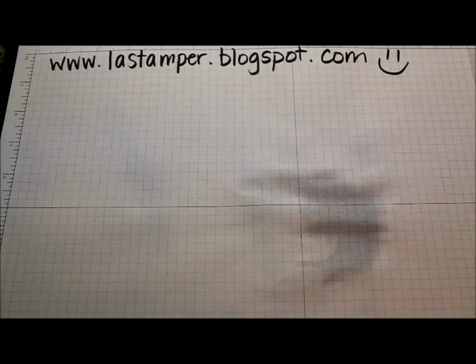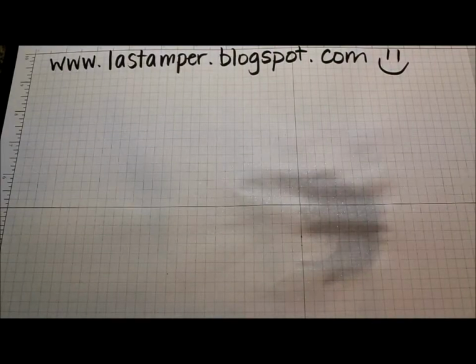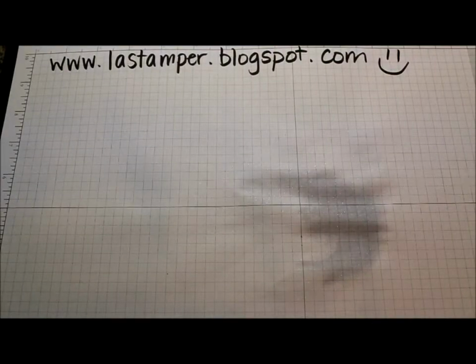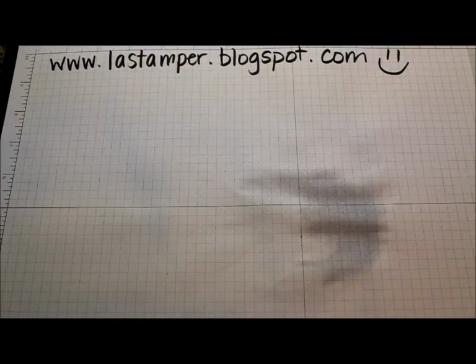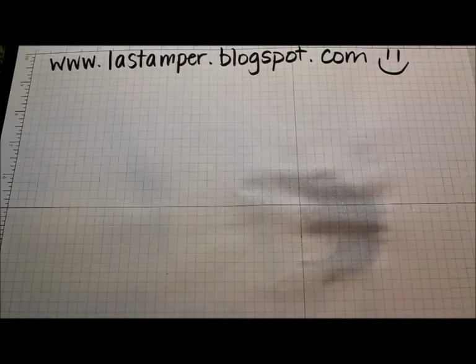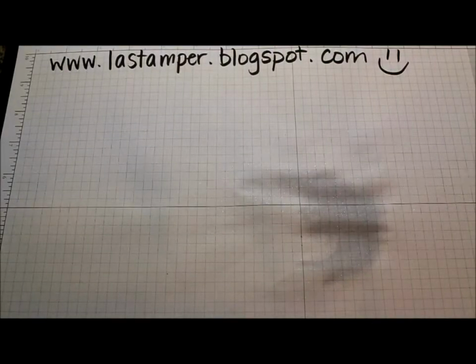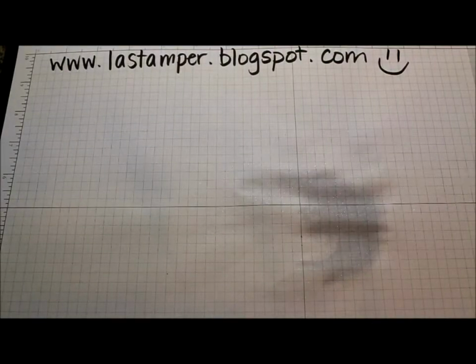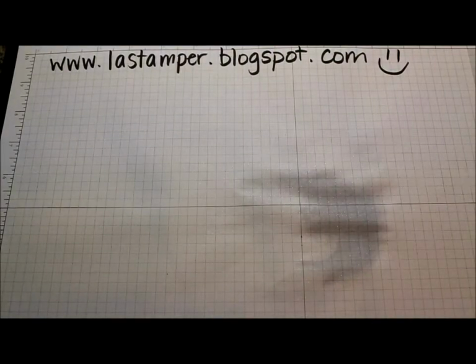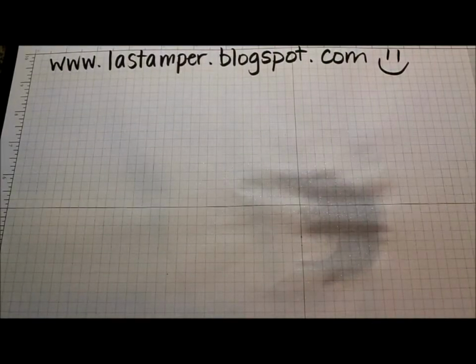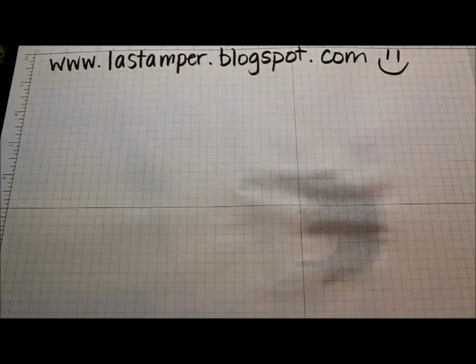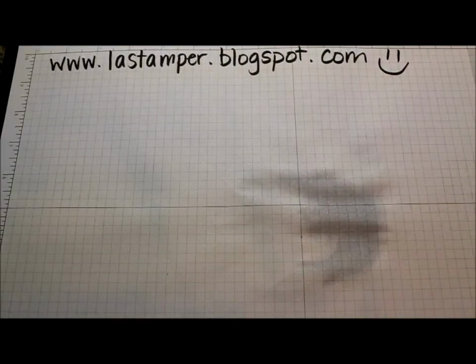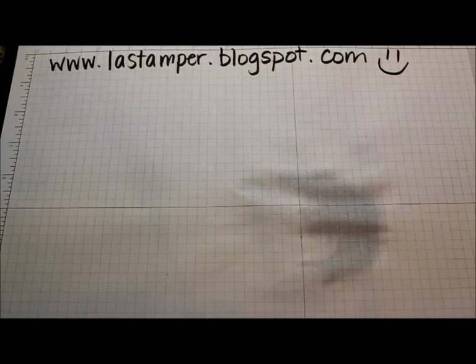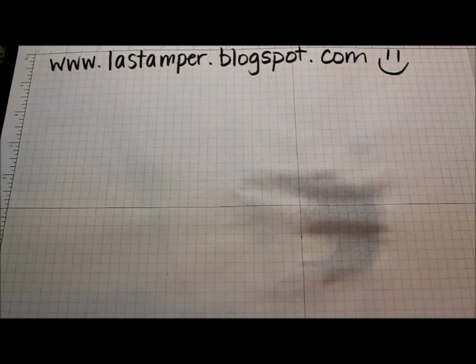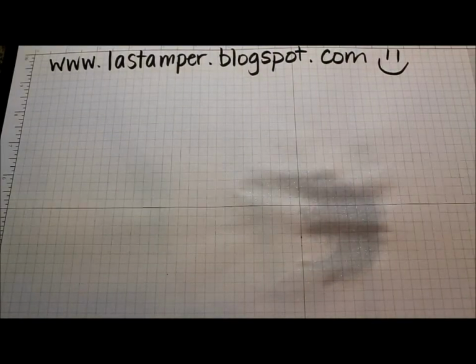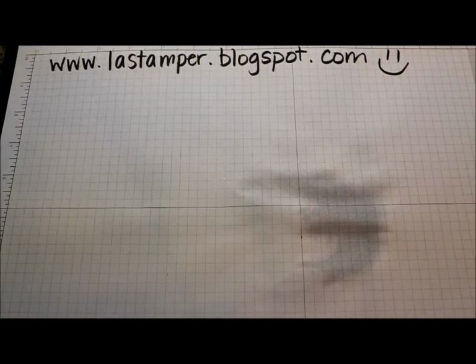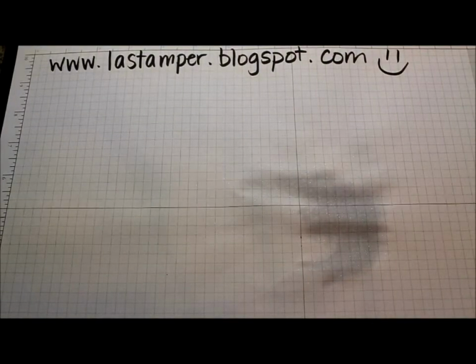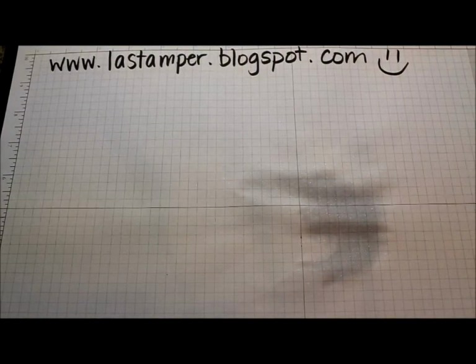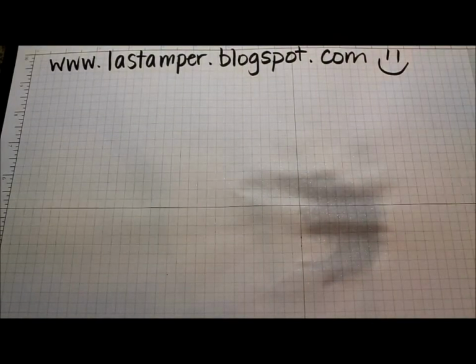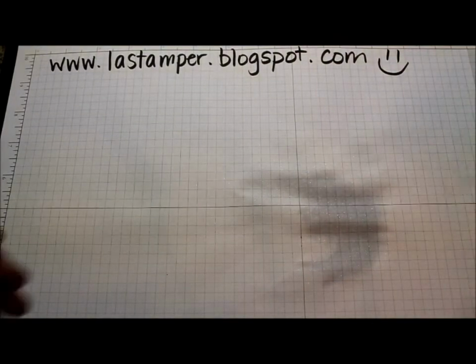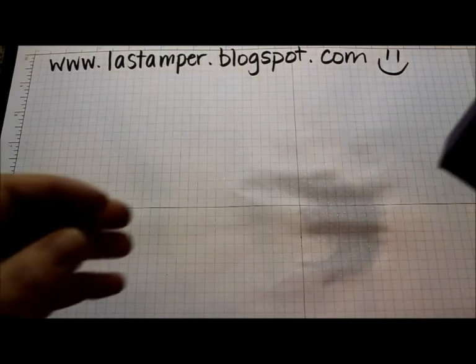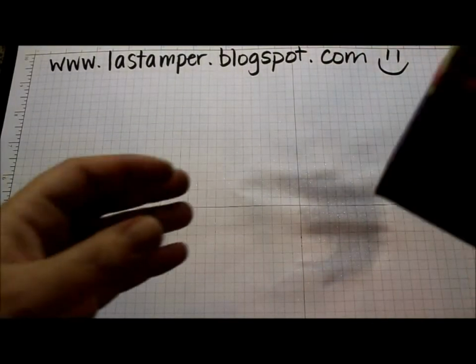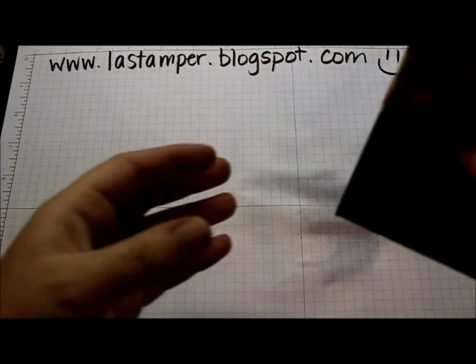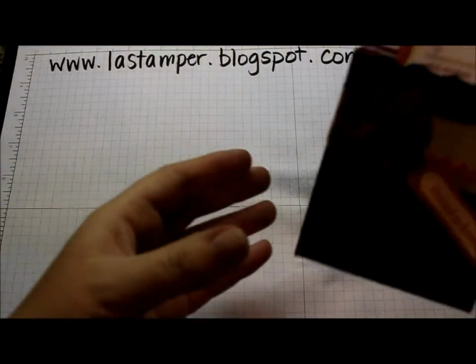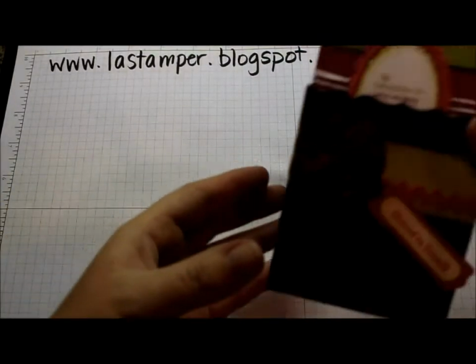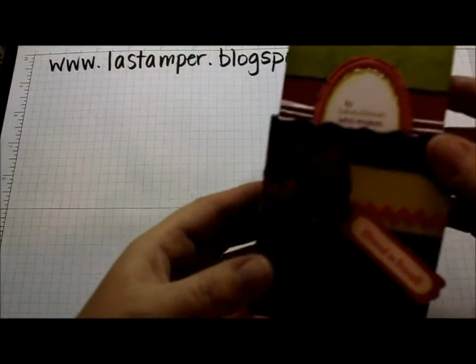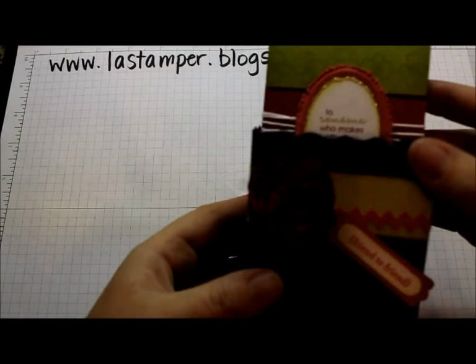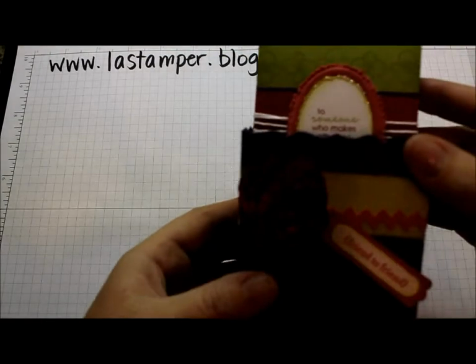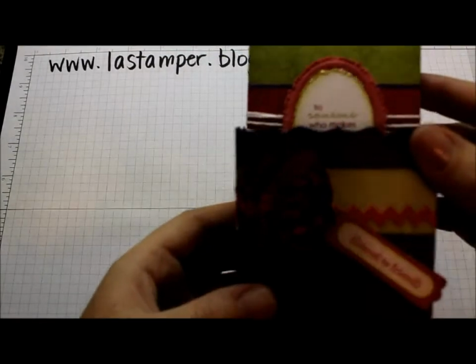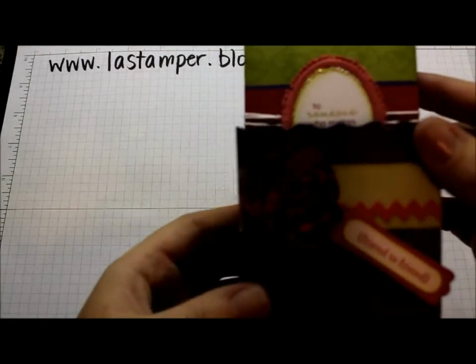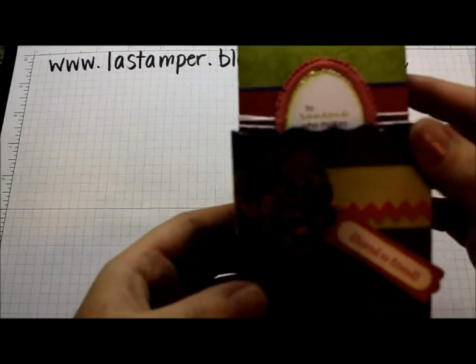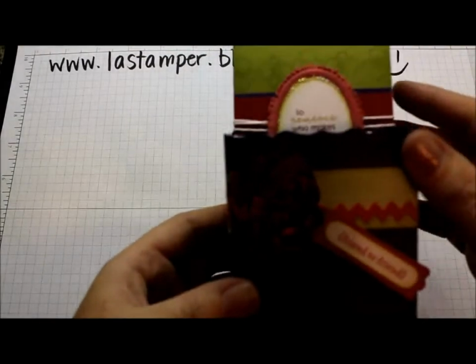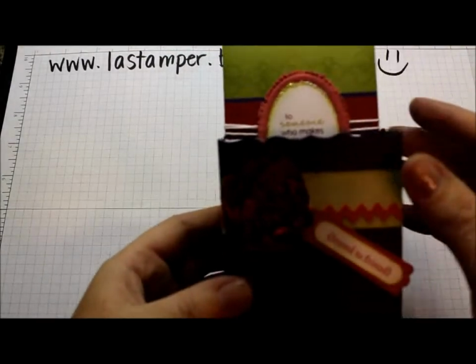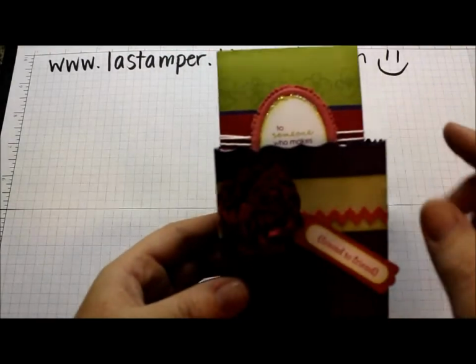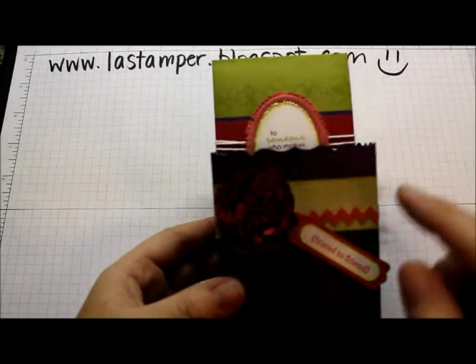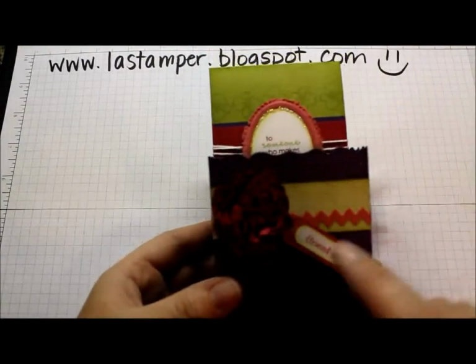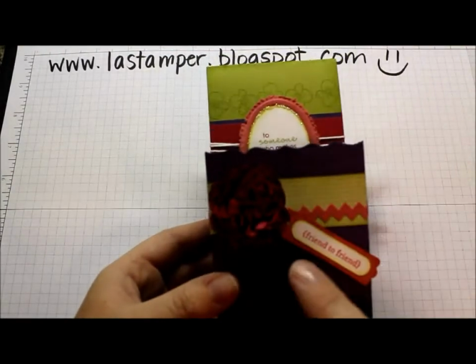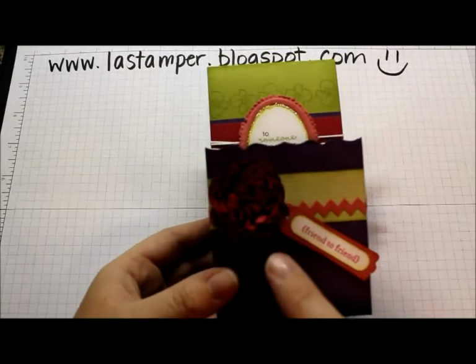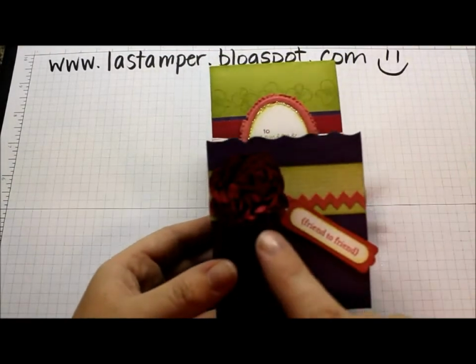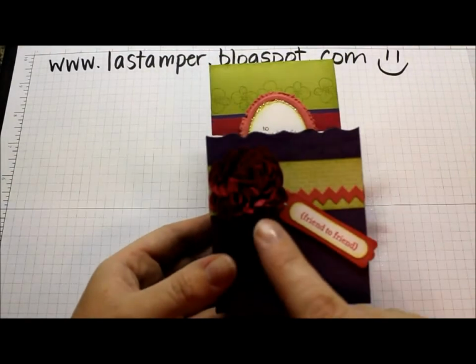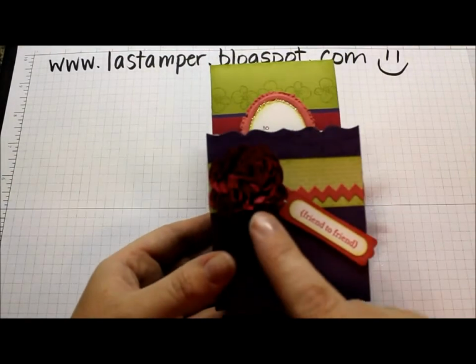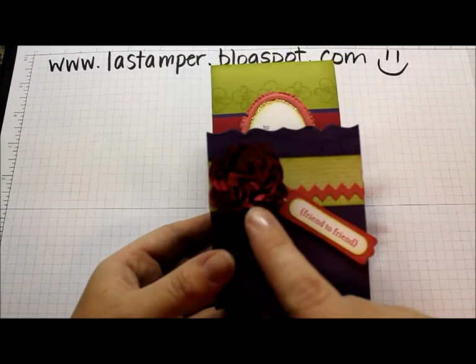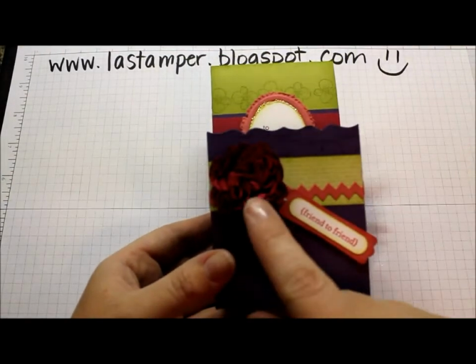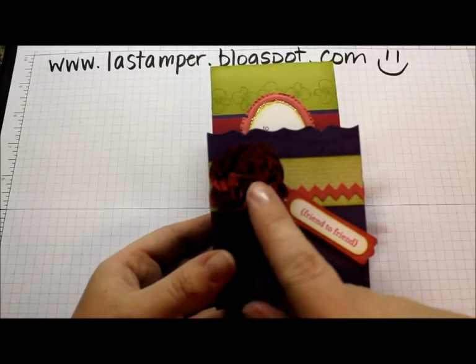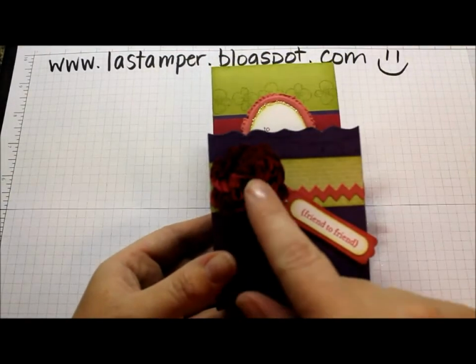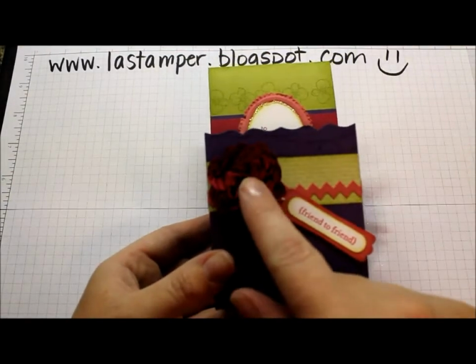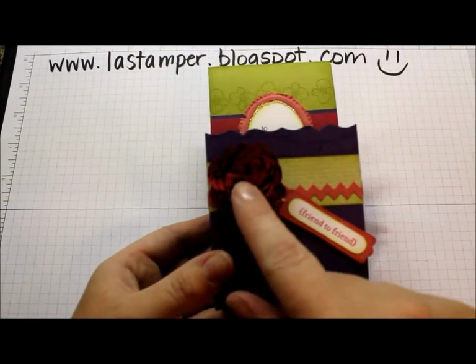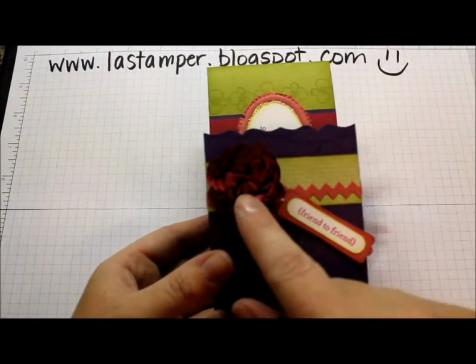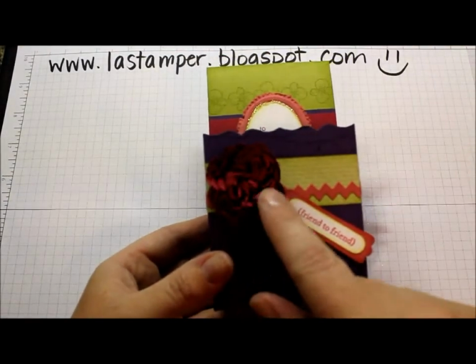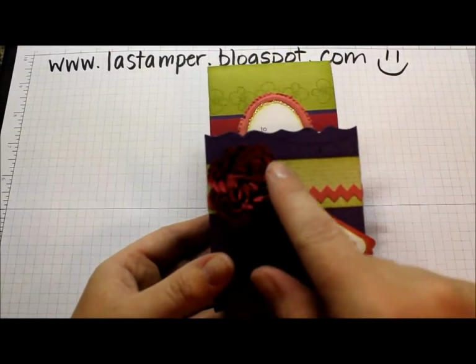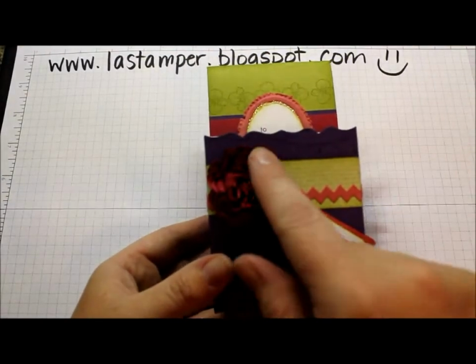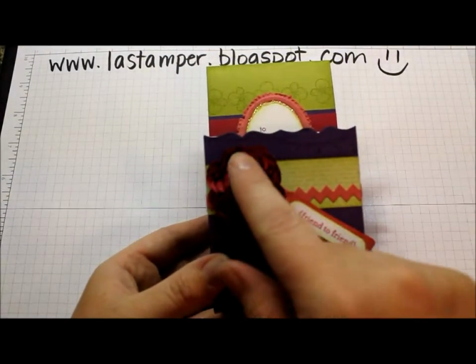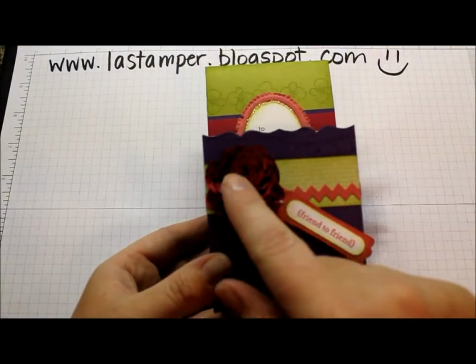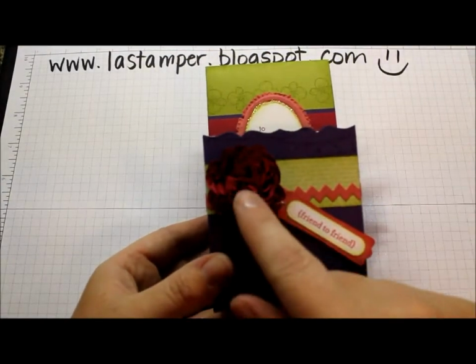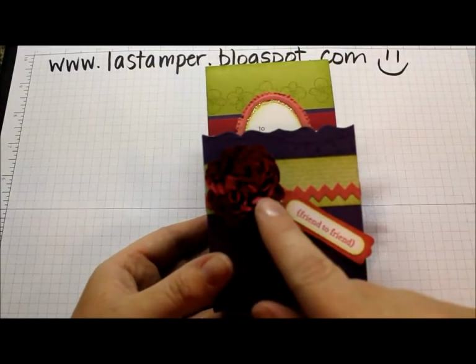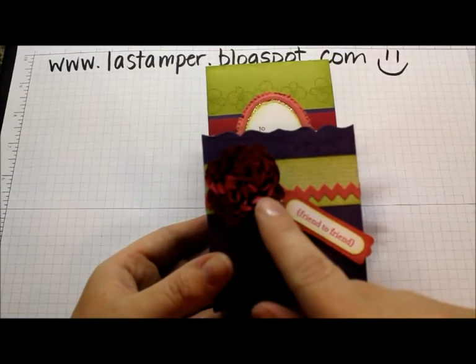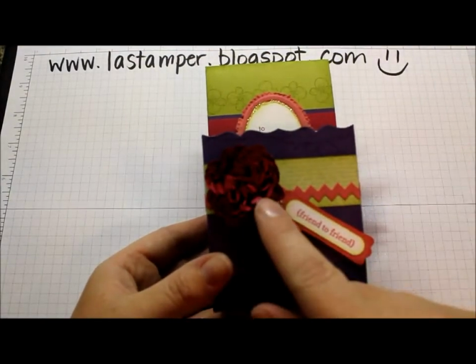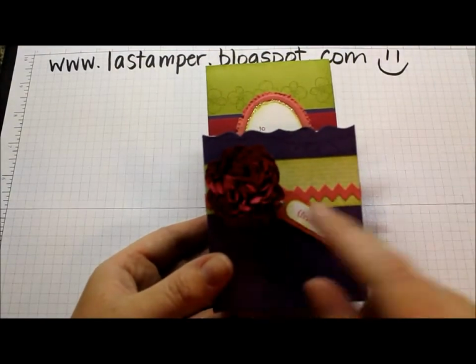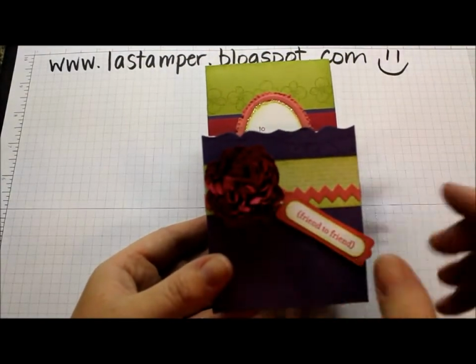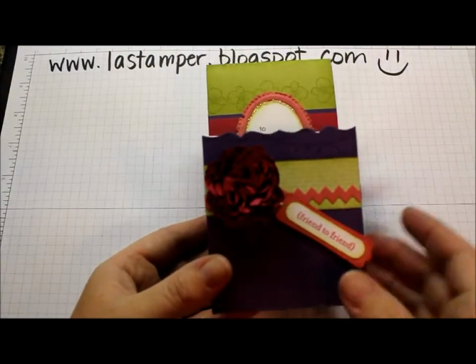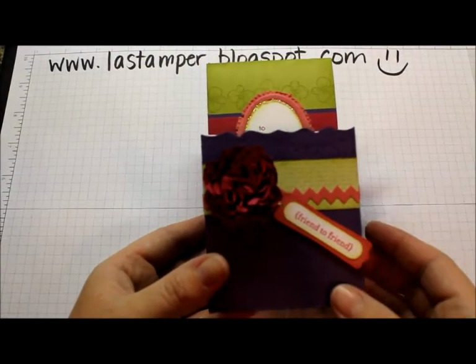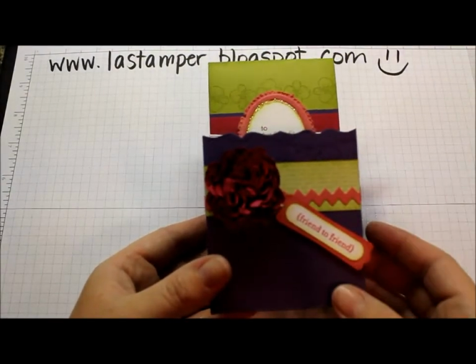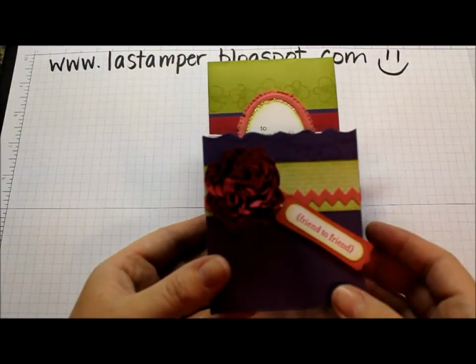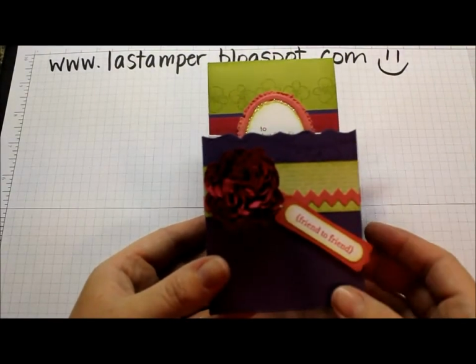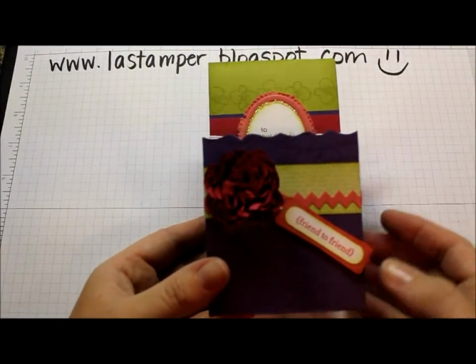Hey Stampers! Today I'm going to show you how to make a really fun scrunched up flower as shown on this project right here.